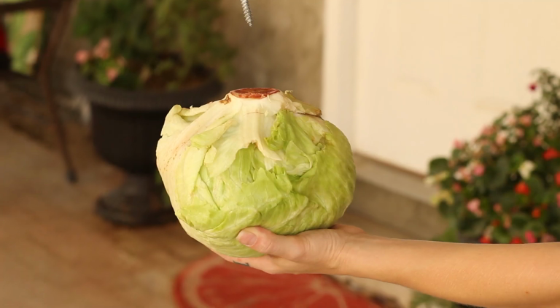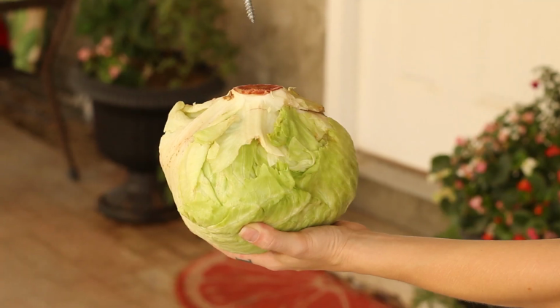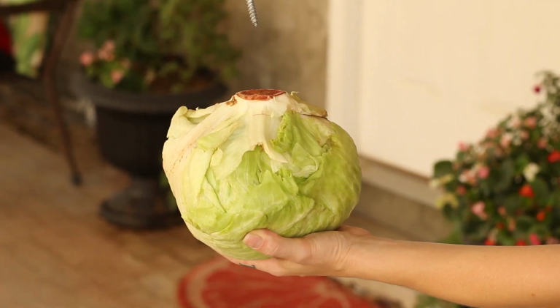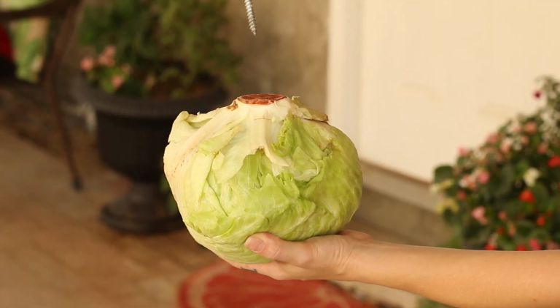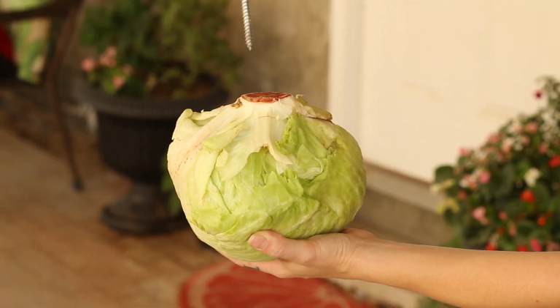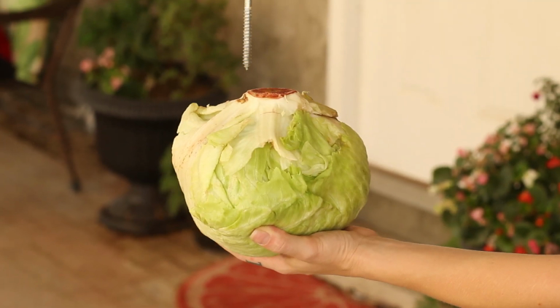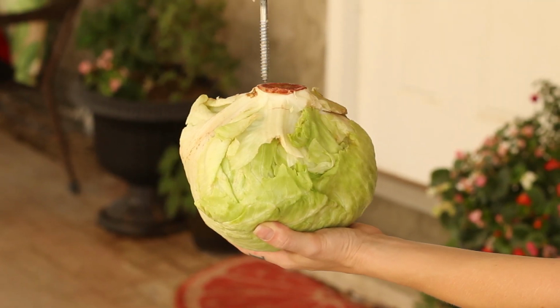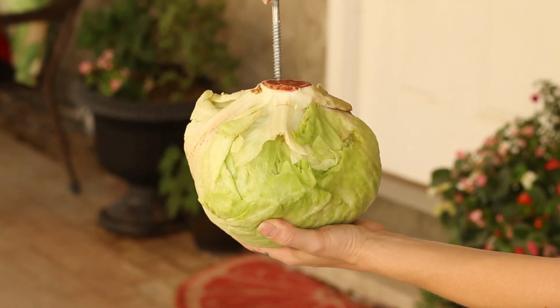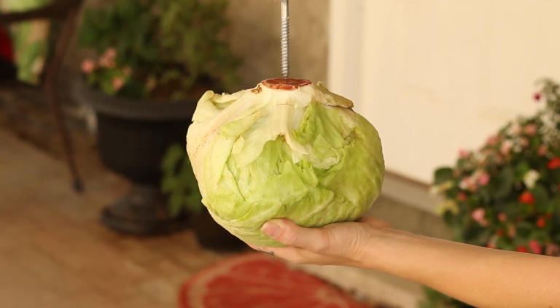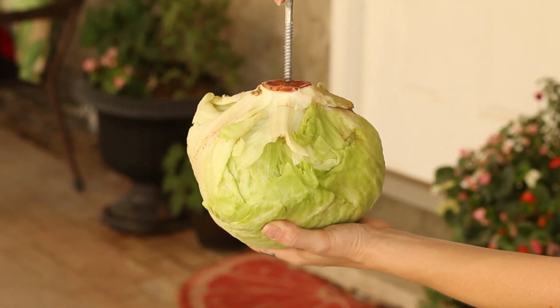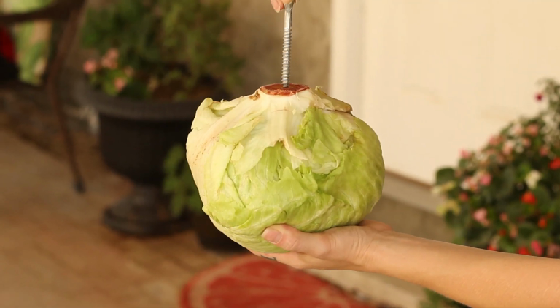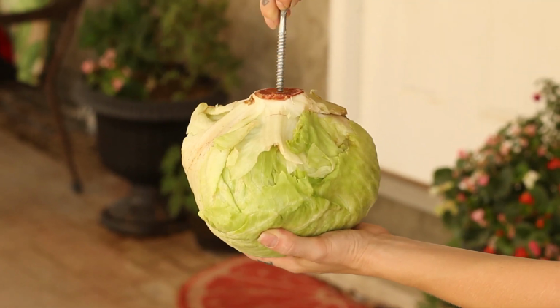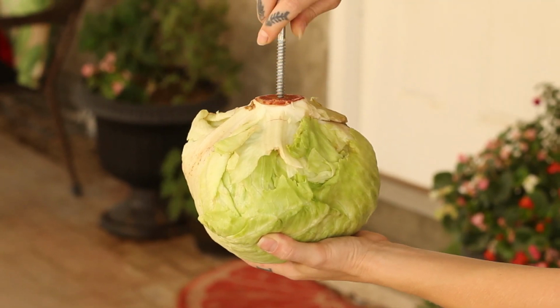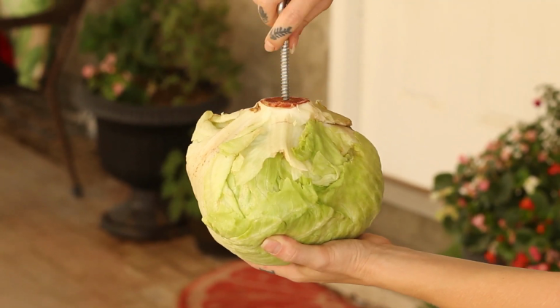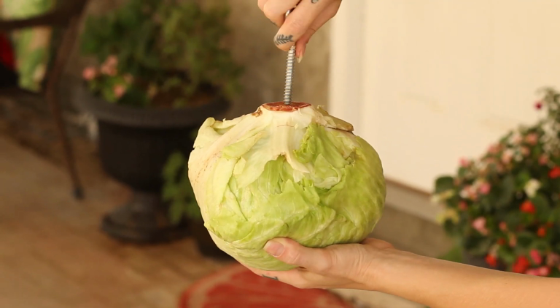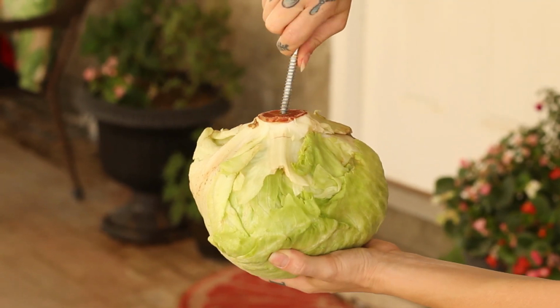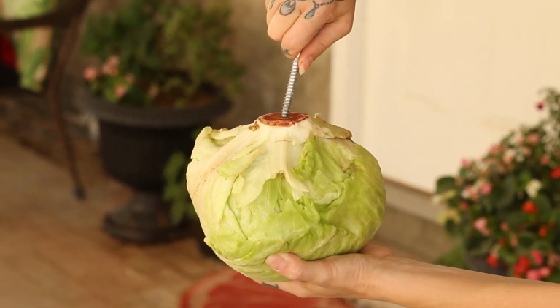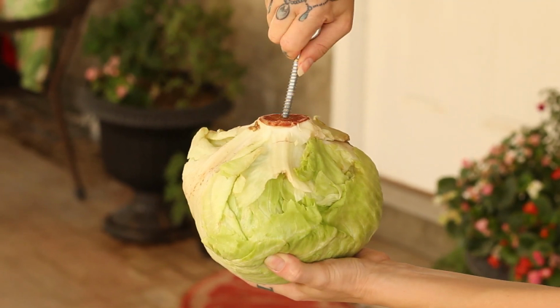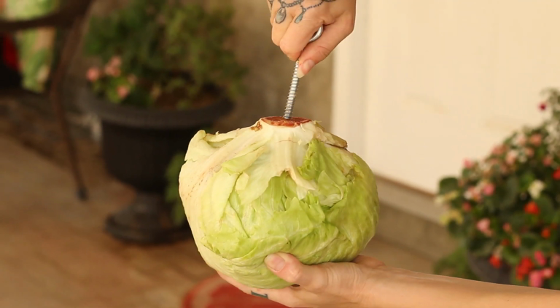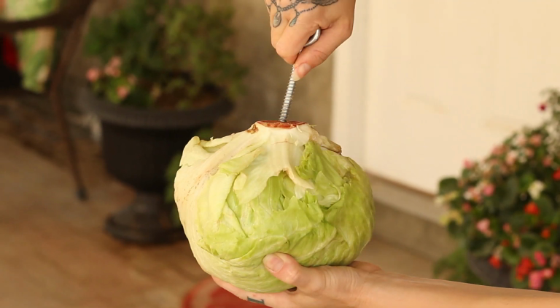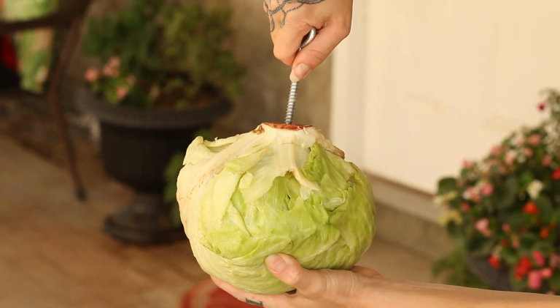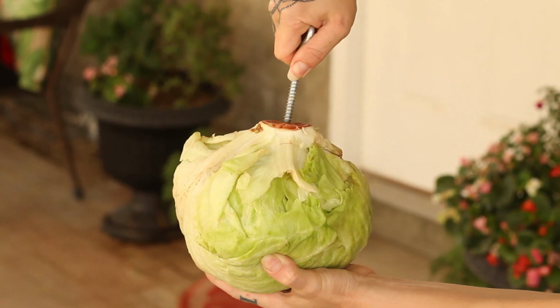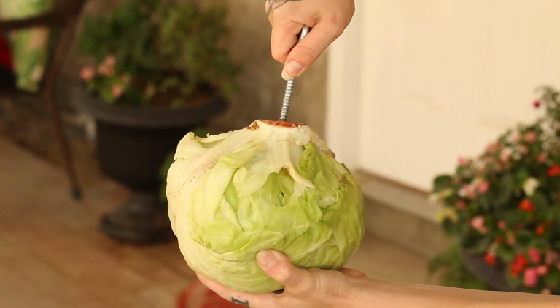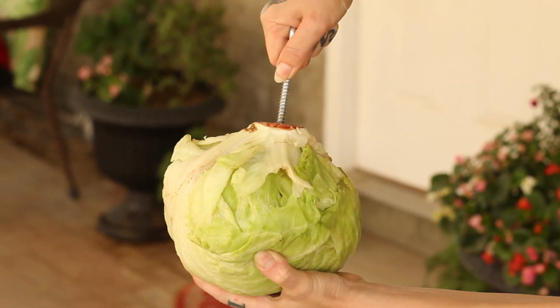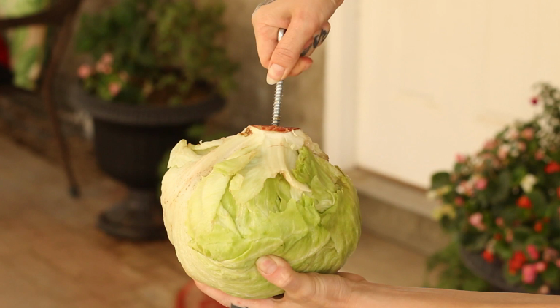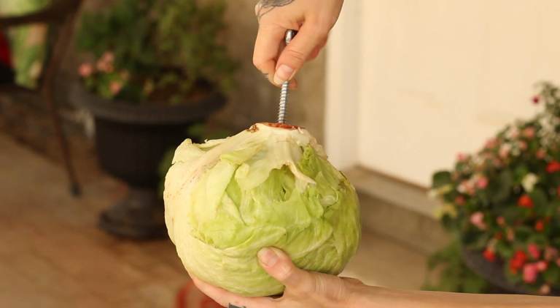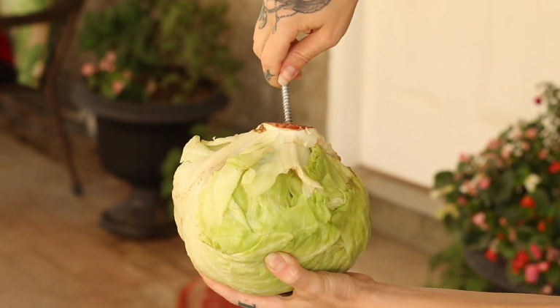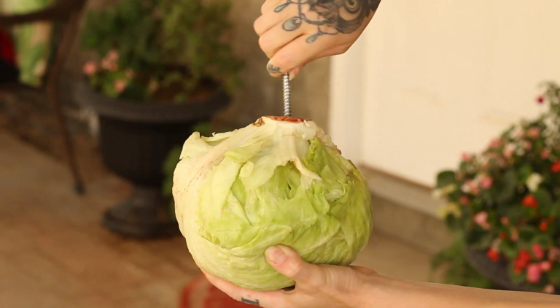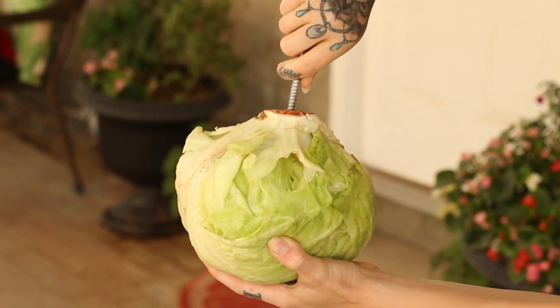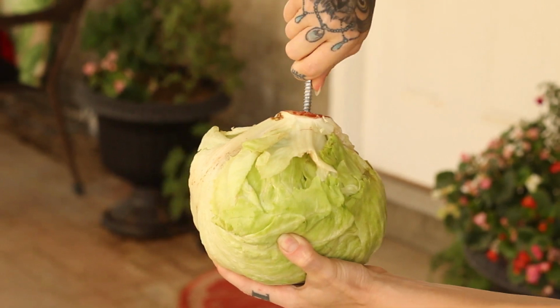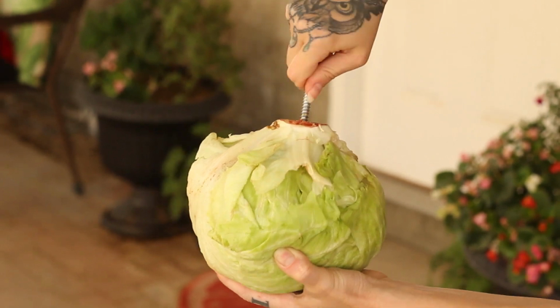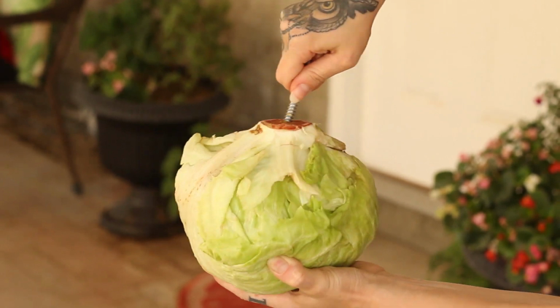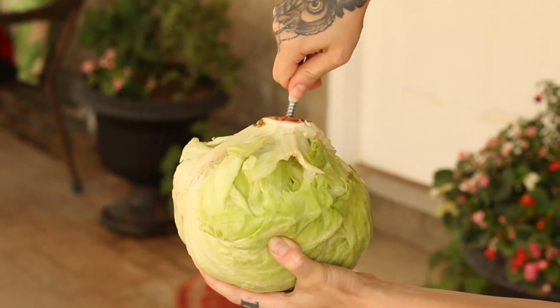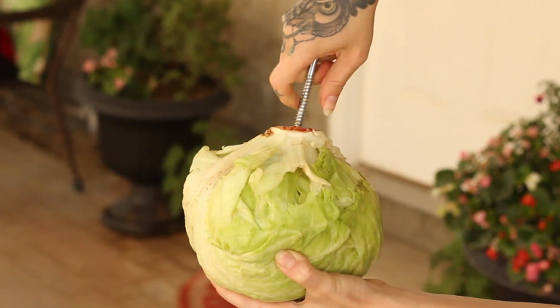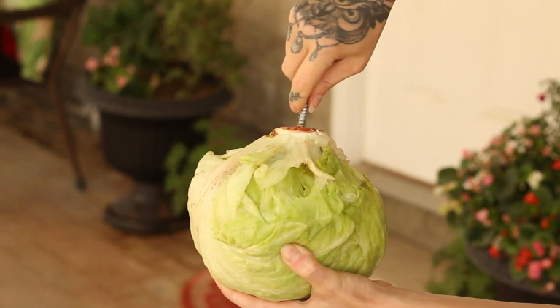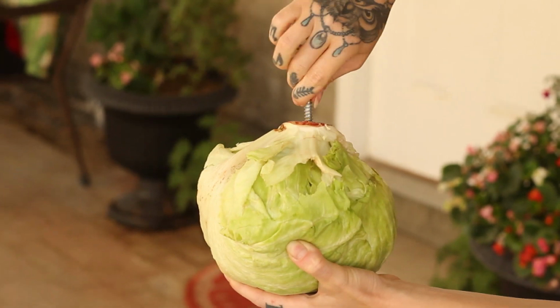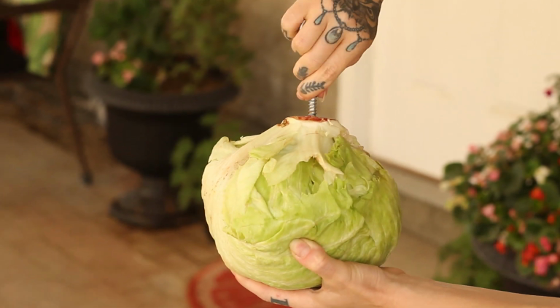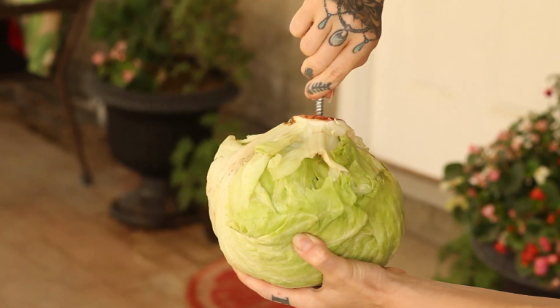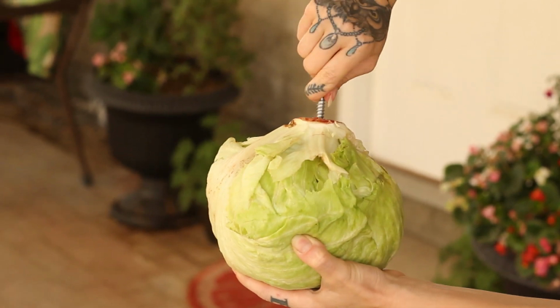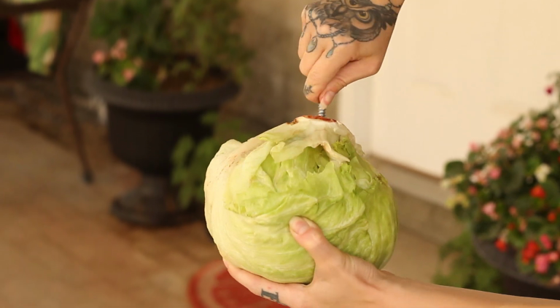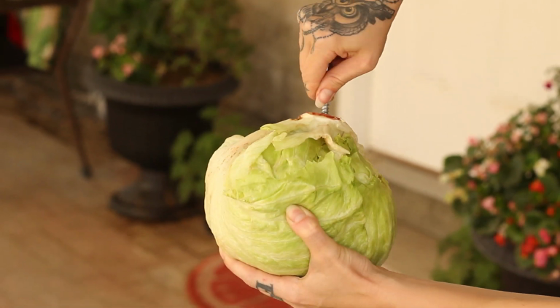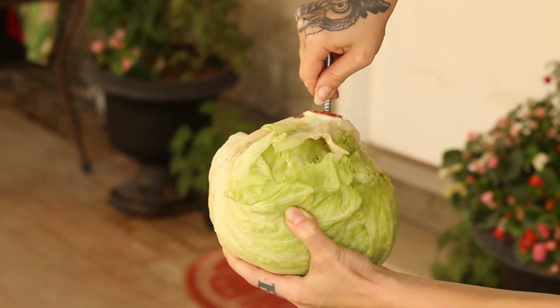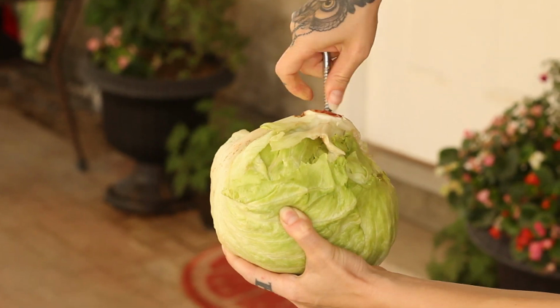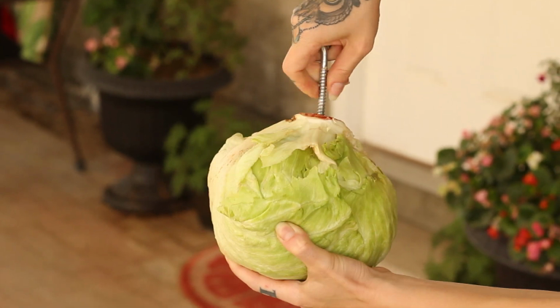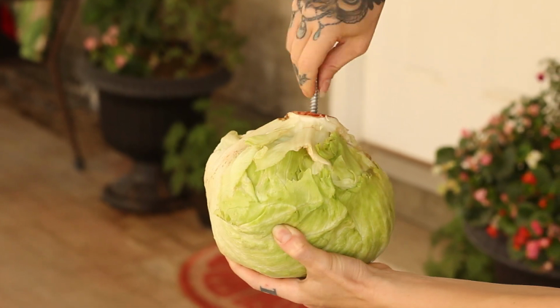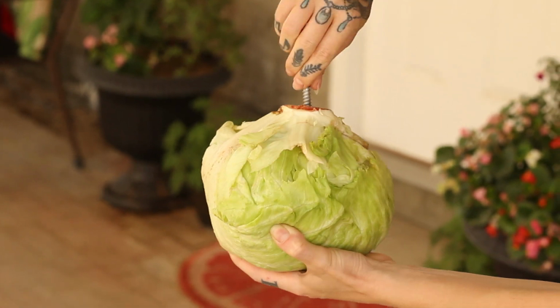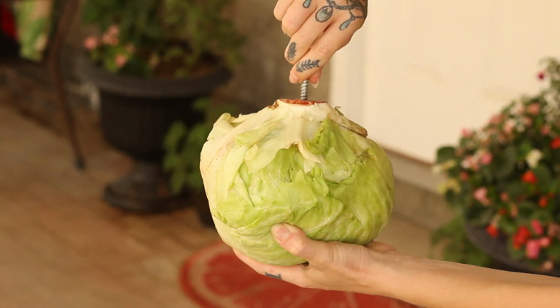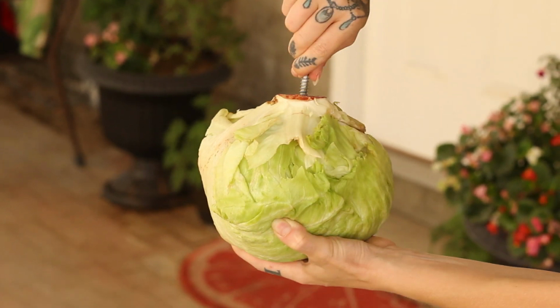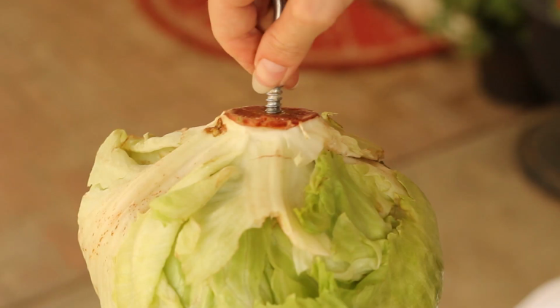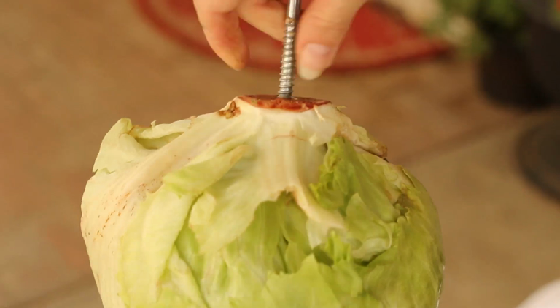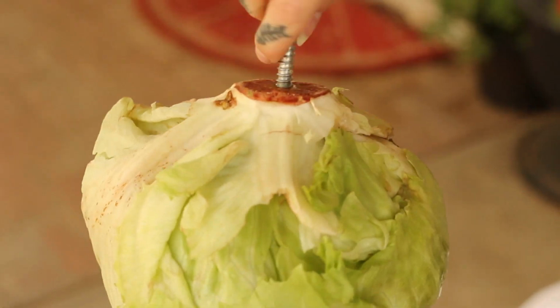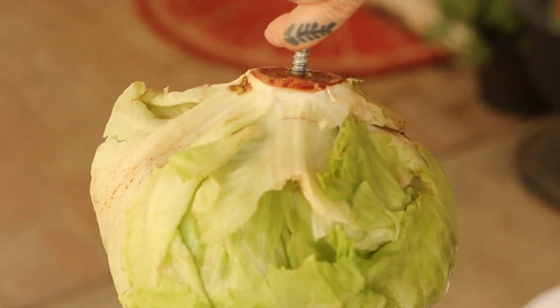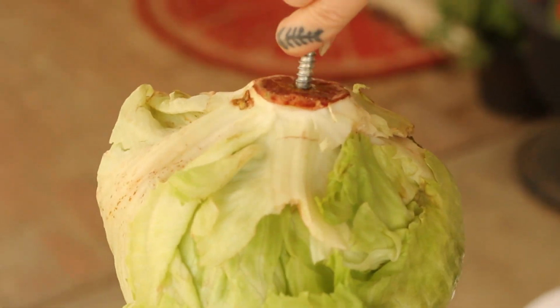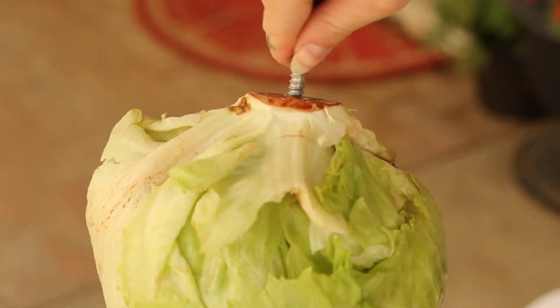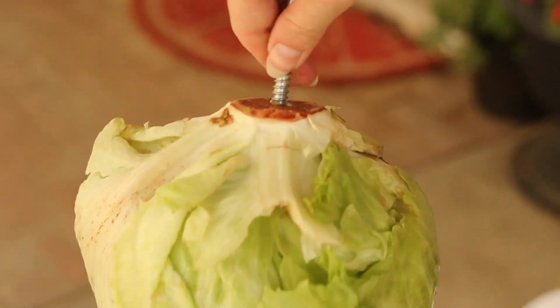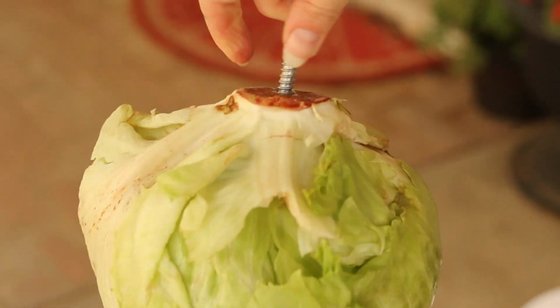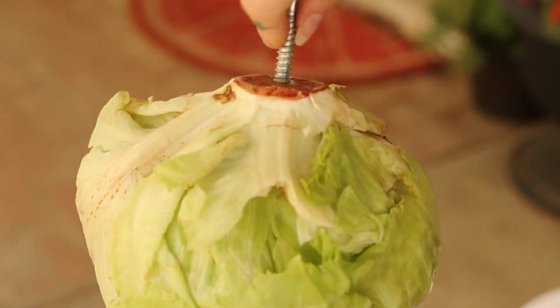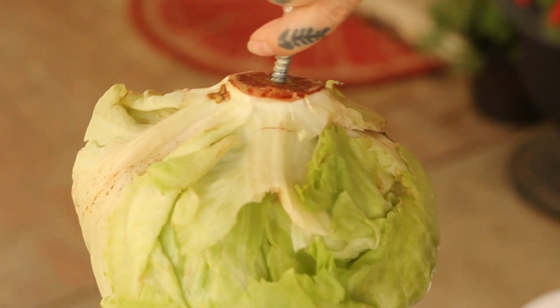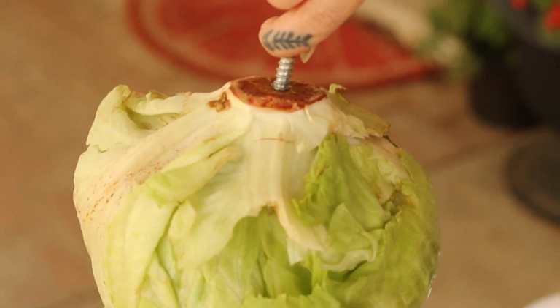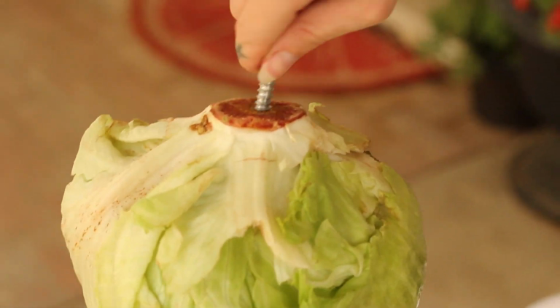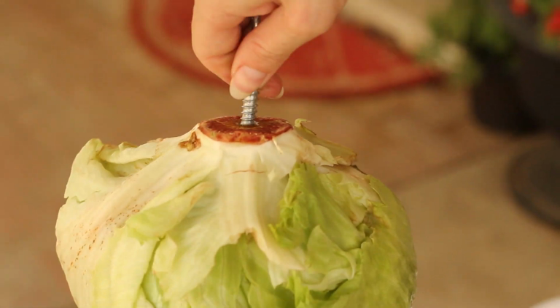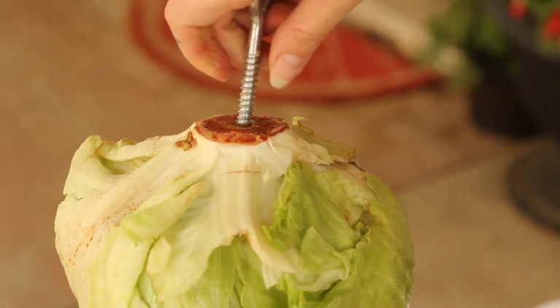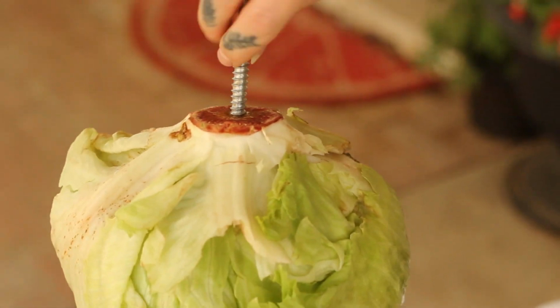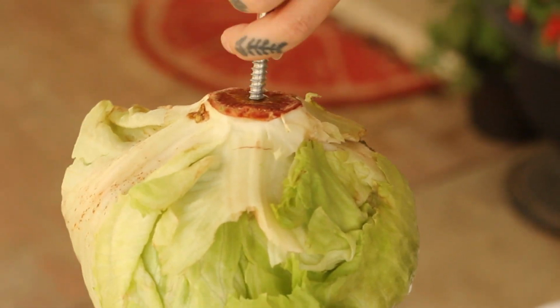Screw in the hook to your lettuce or a cabbage, apply some pressure in the beginning, and make sure you screw it down all the way and get it in there really good.